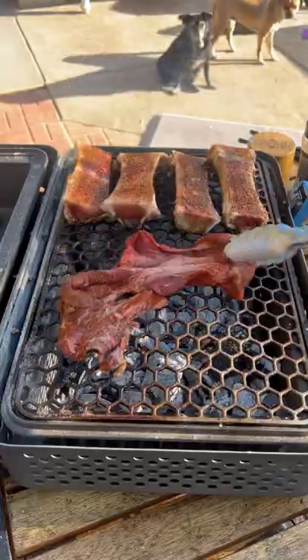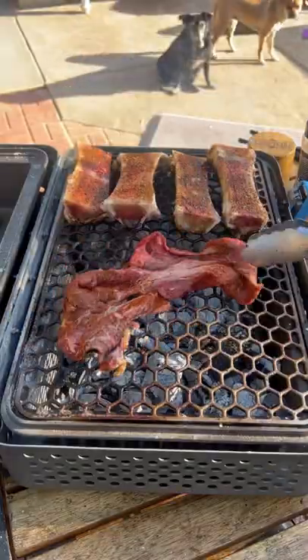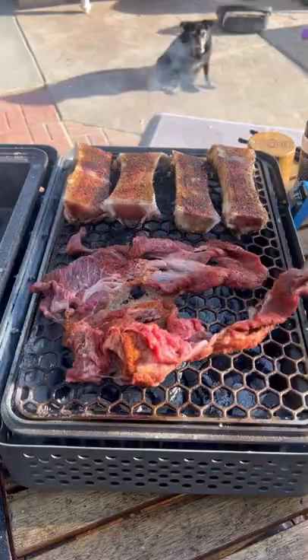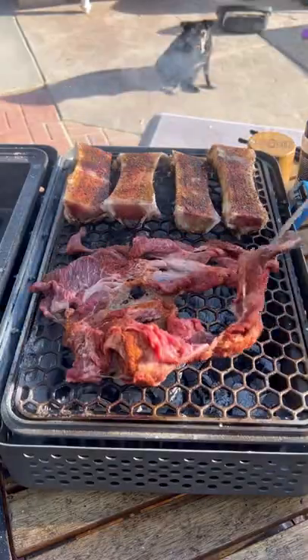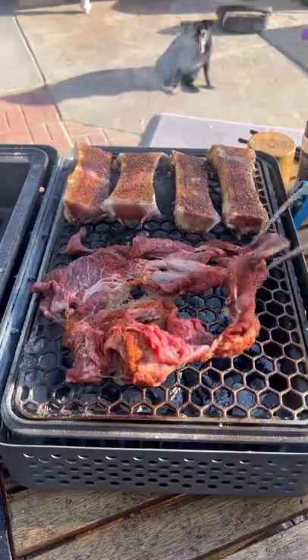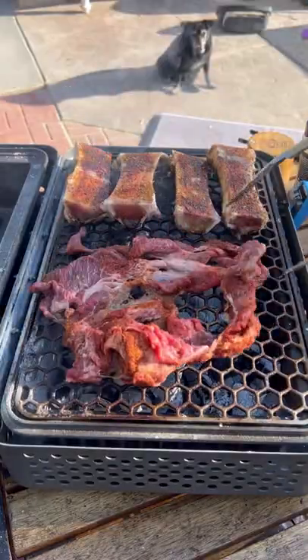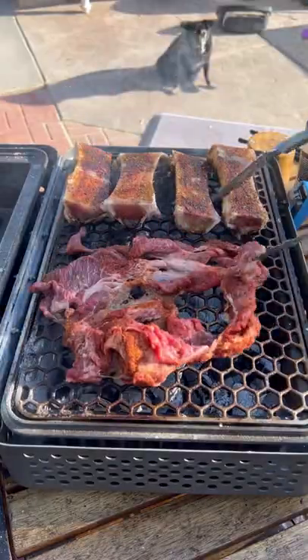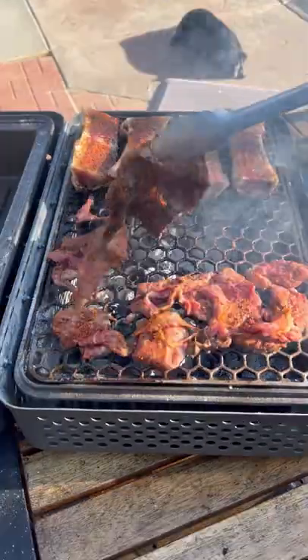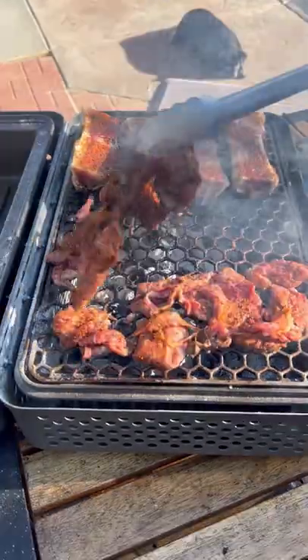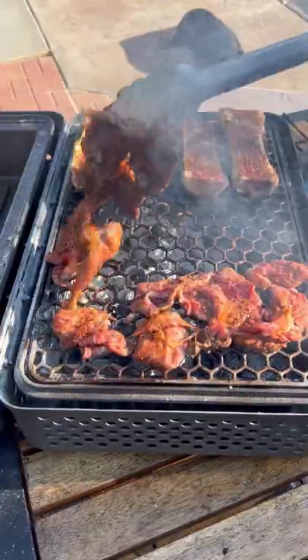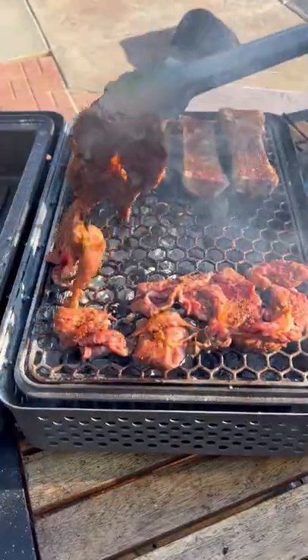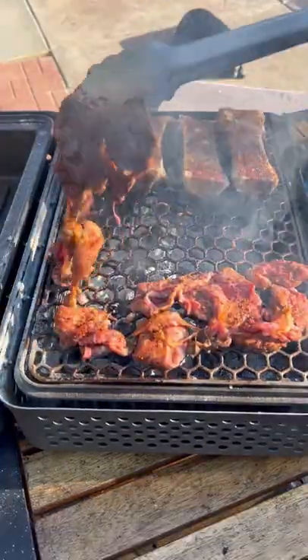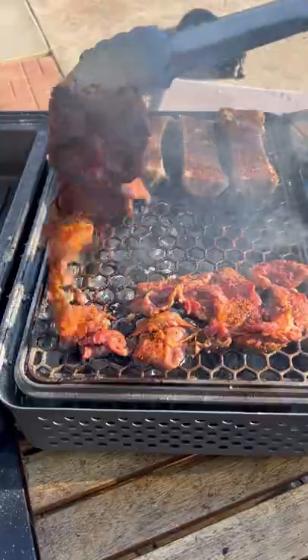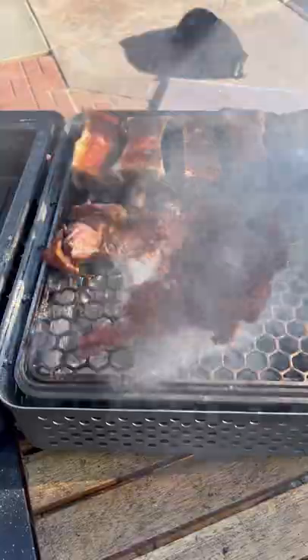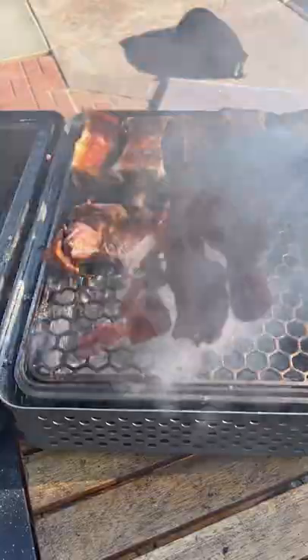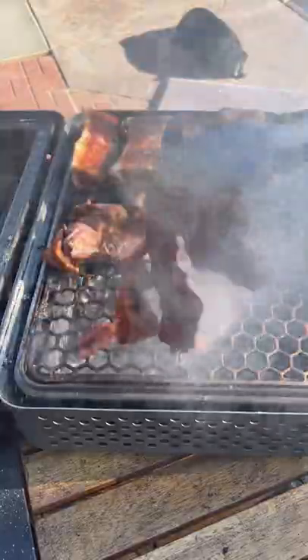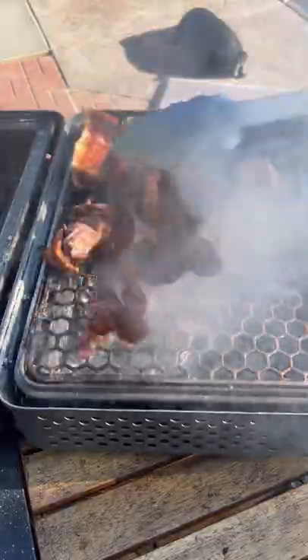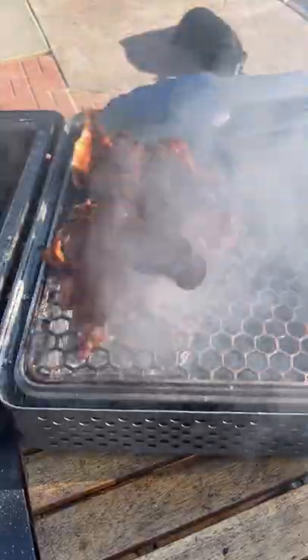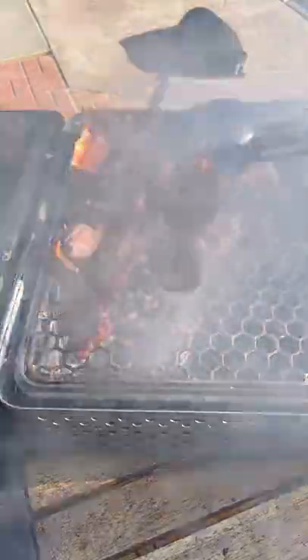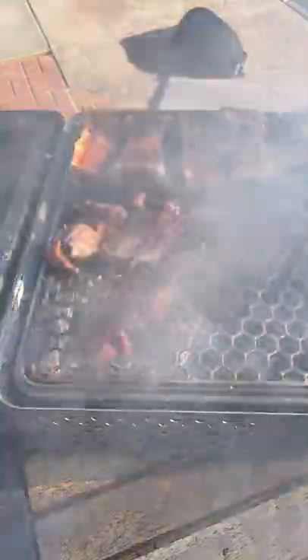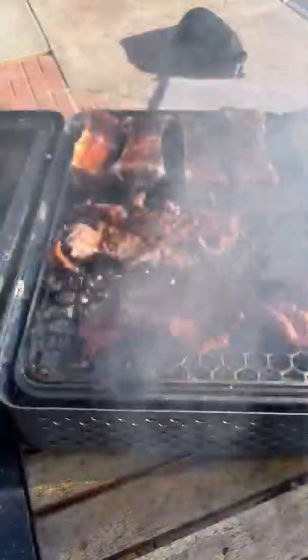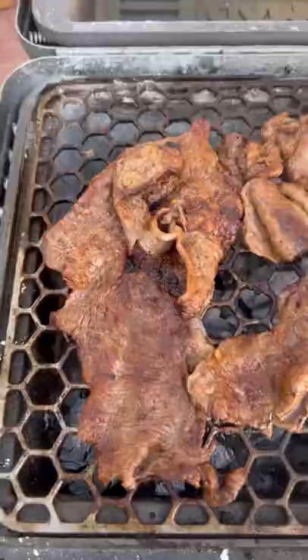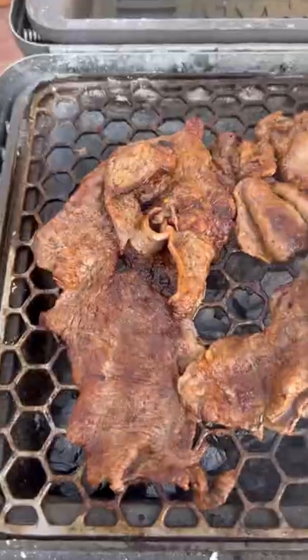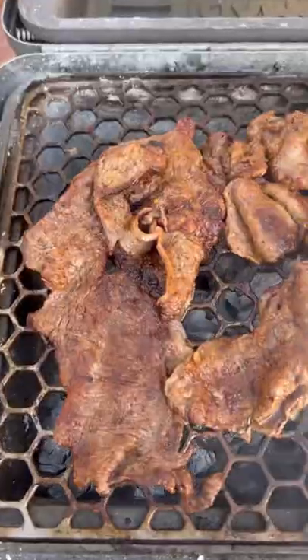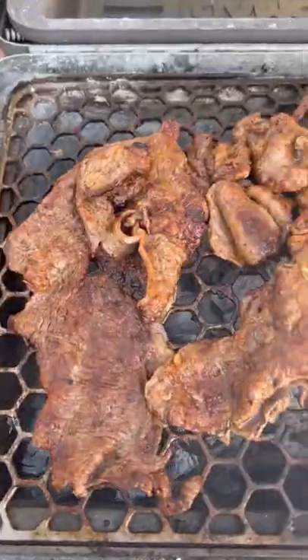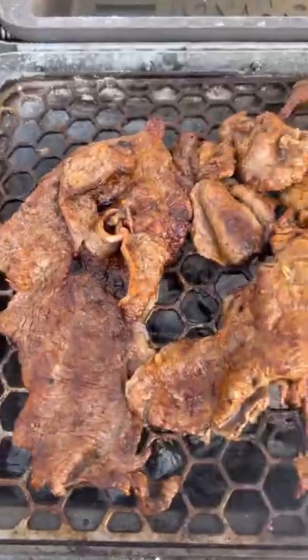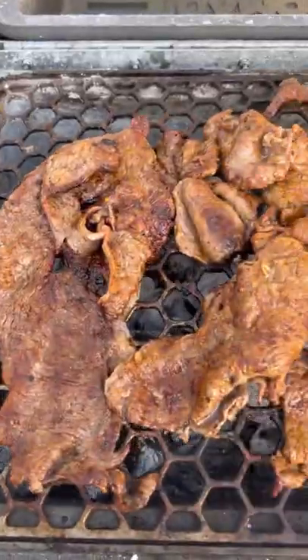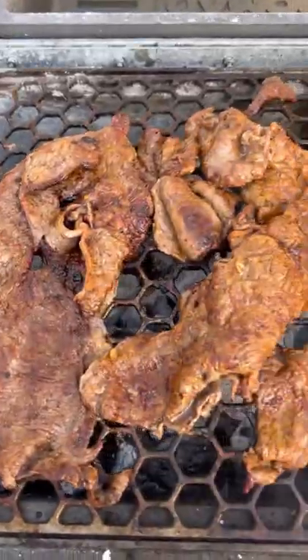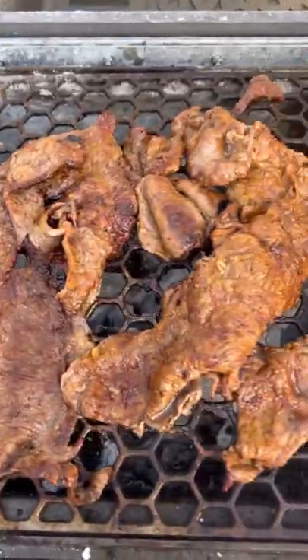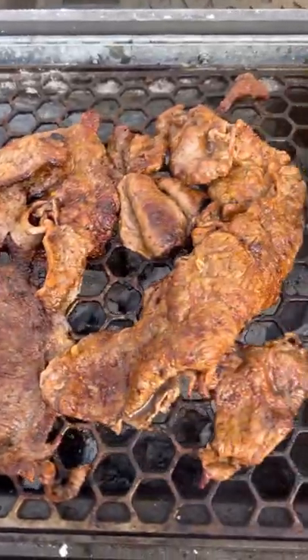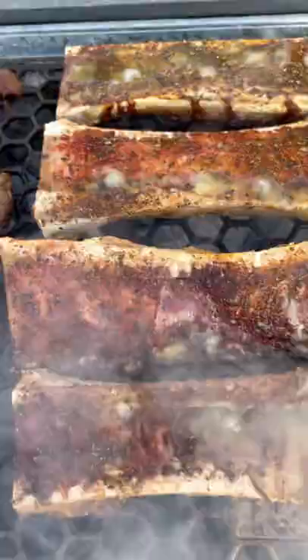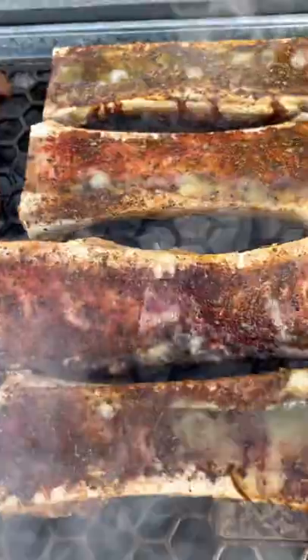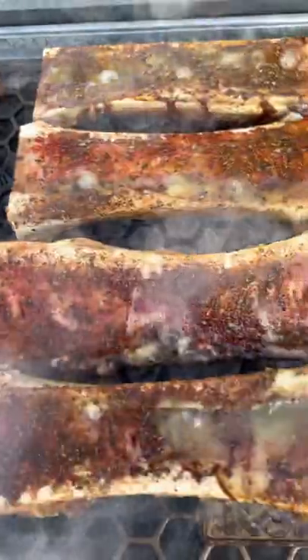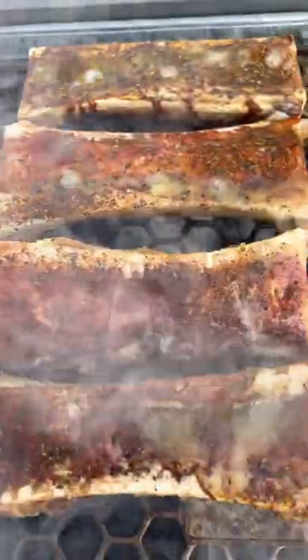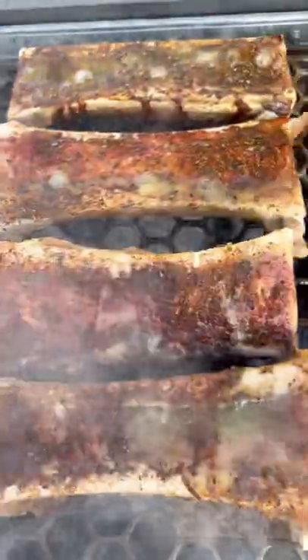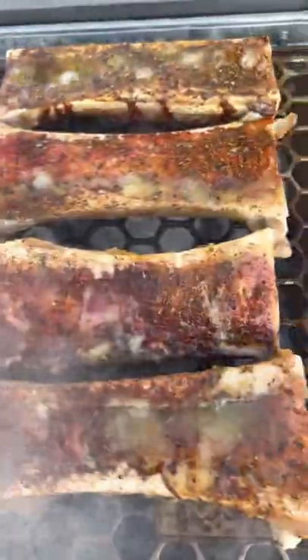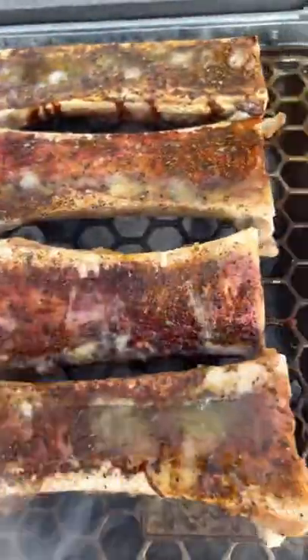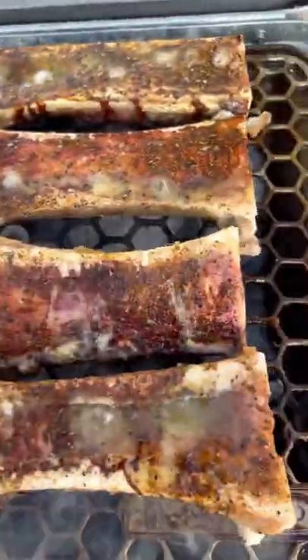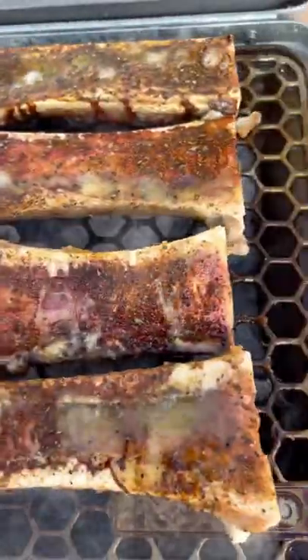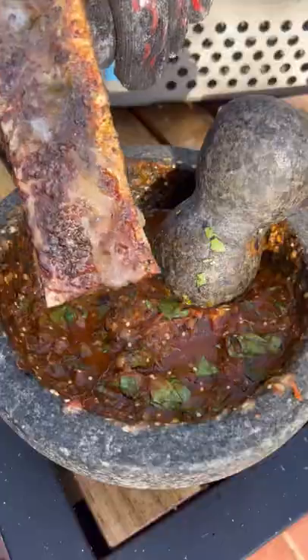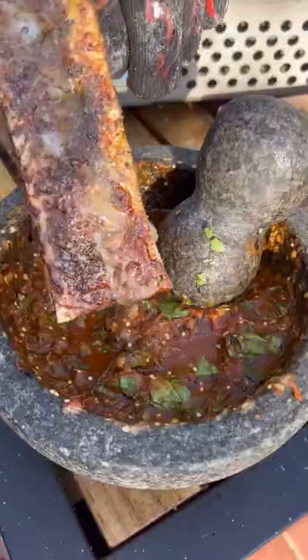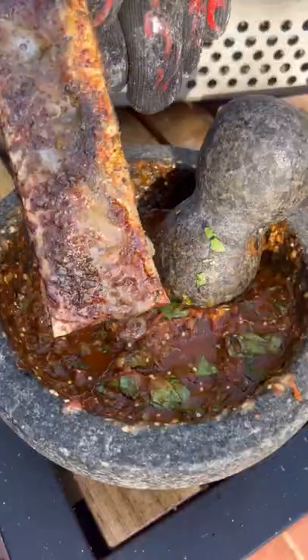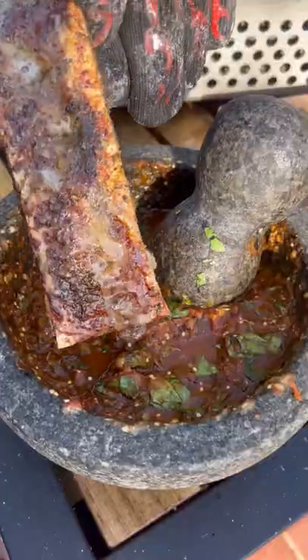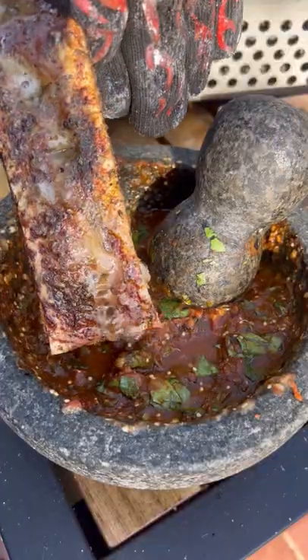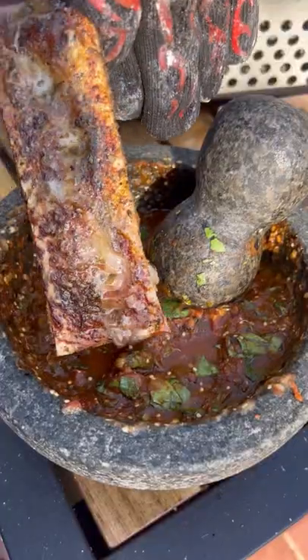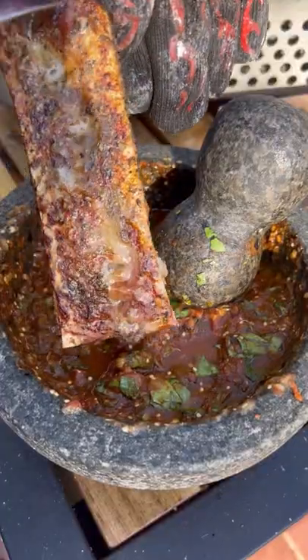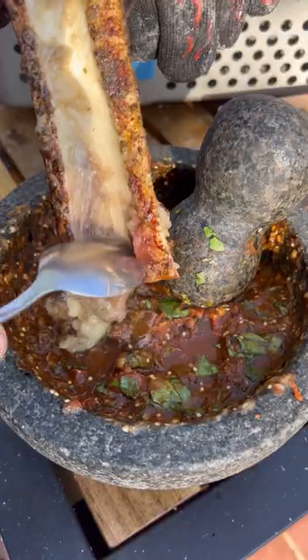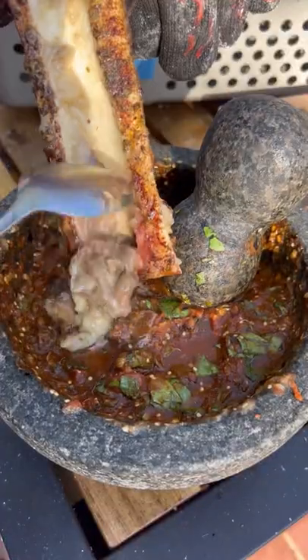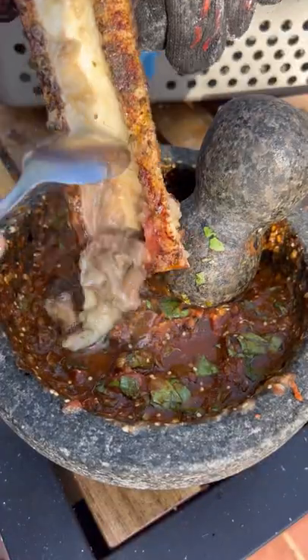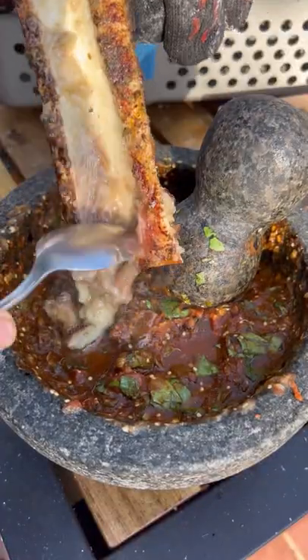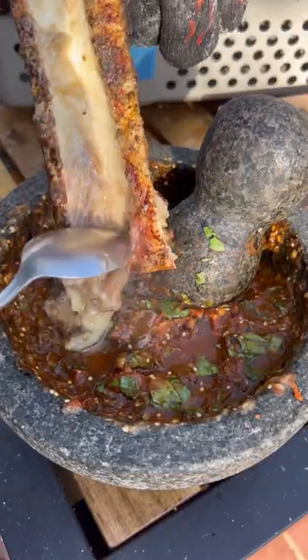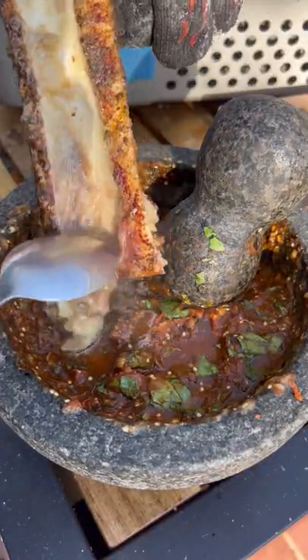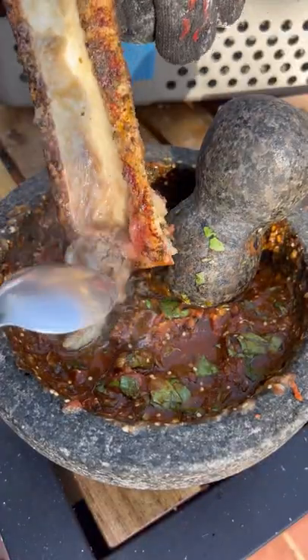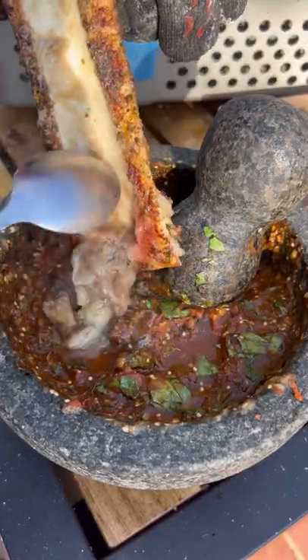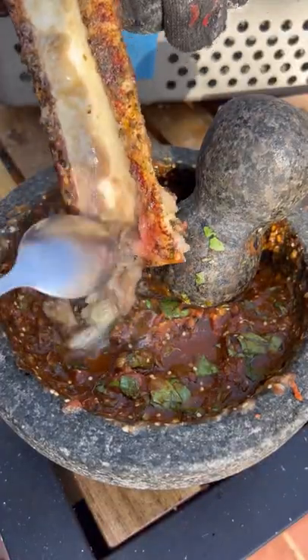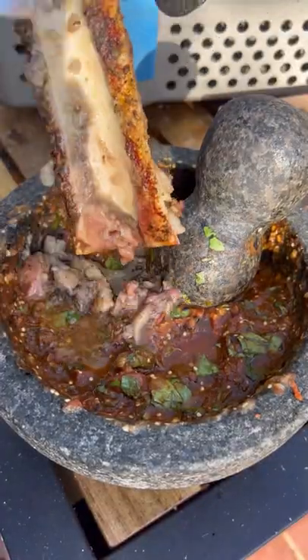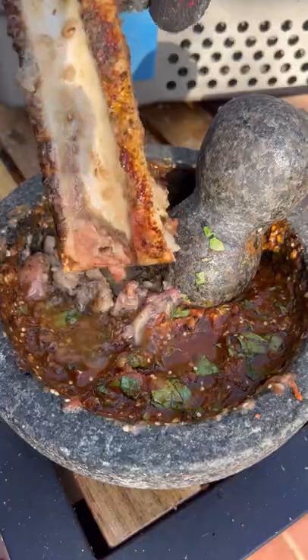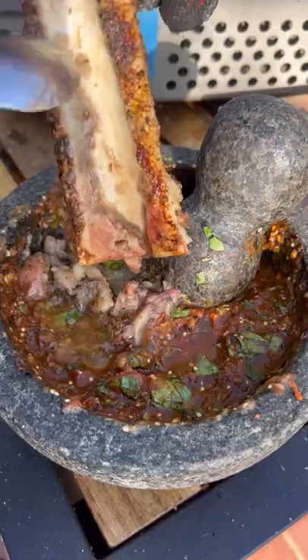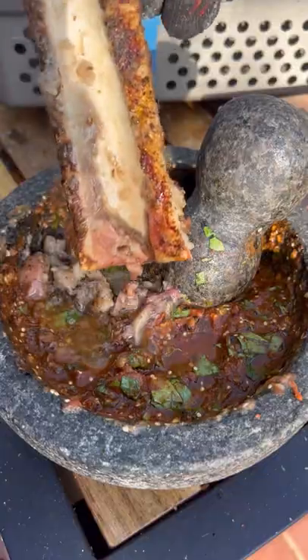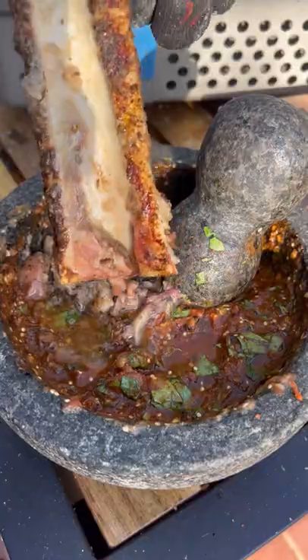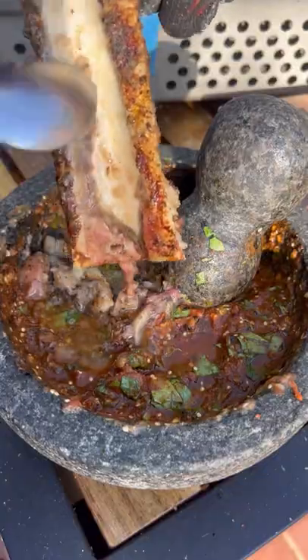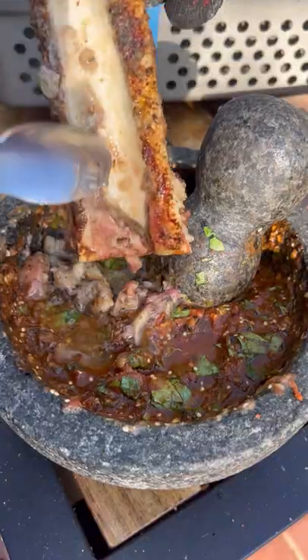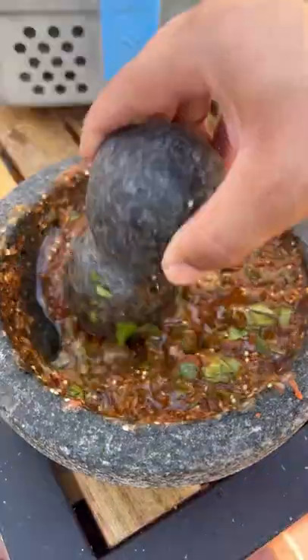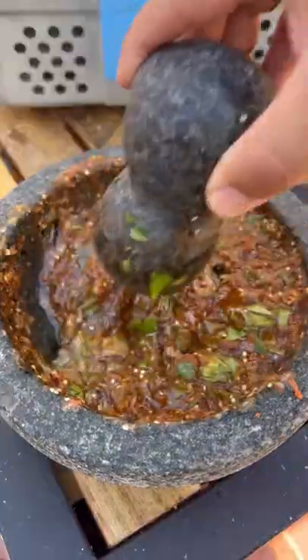Now the meat, you want to sear it about three minutes per side, get it nice and crispy. Bone marrow, once it's bubbling on top, is ready to go.